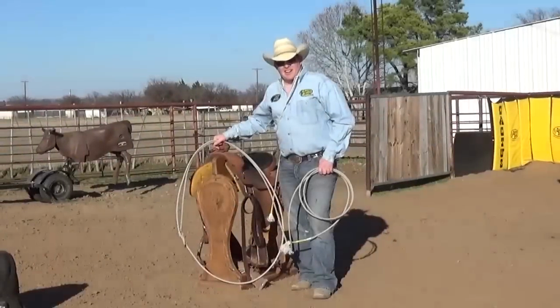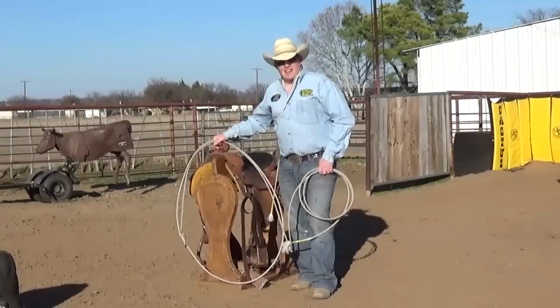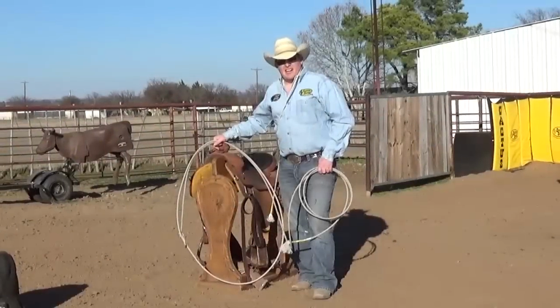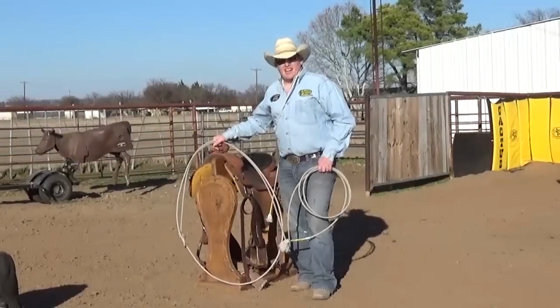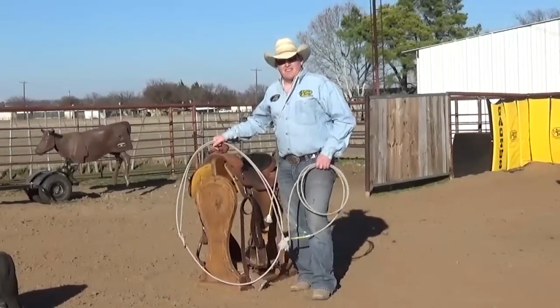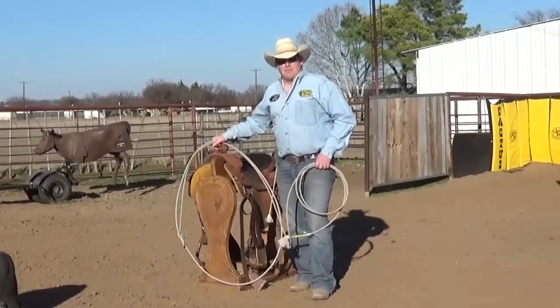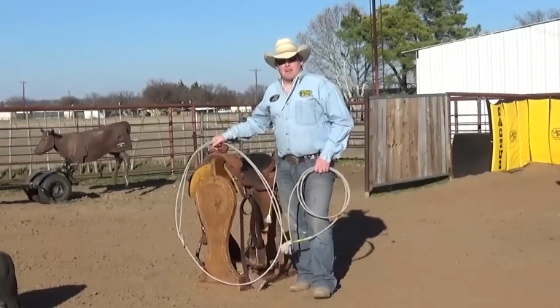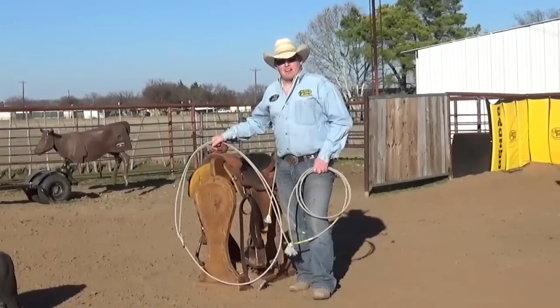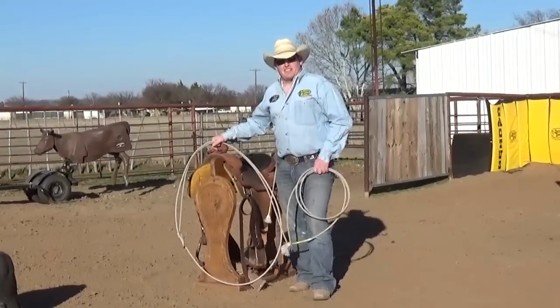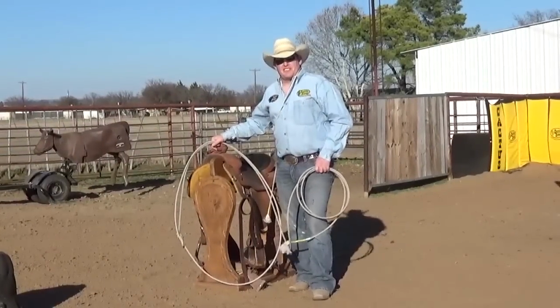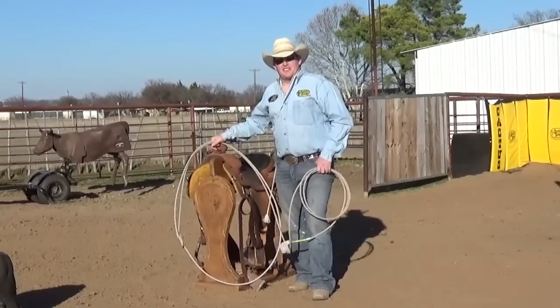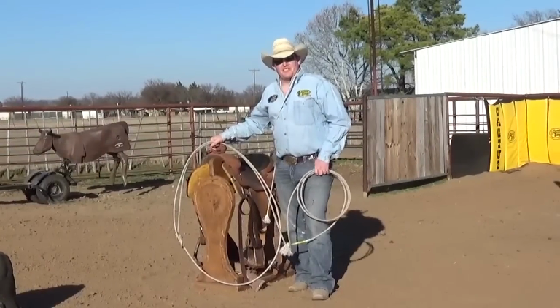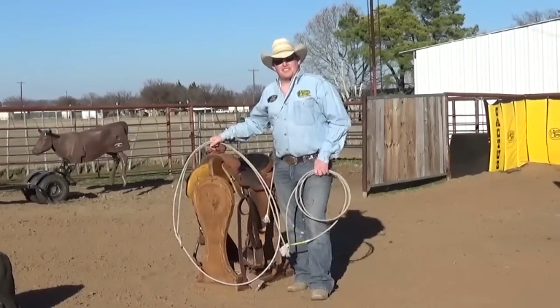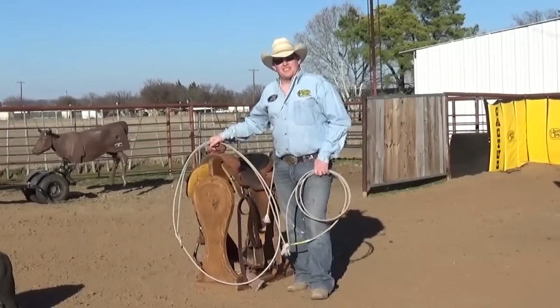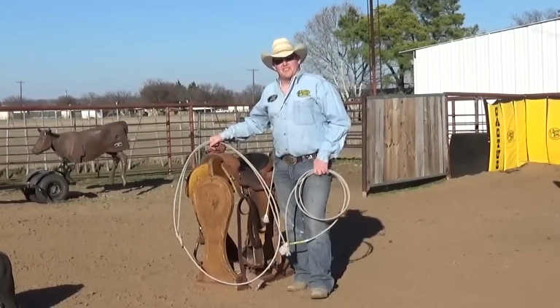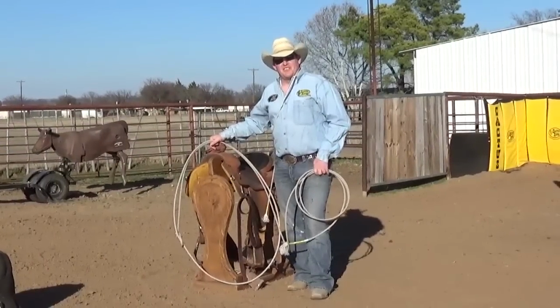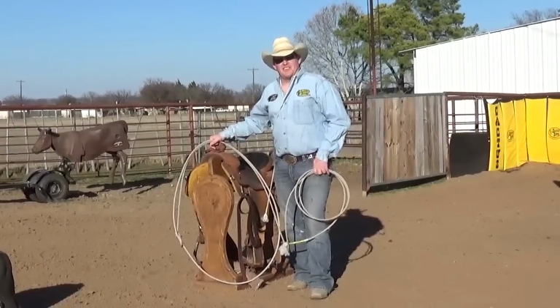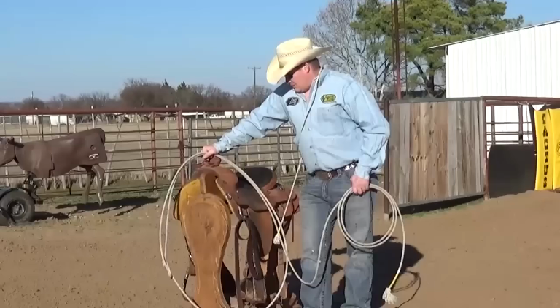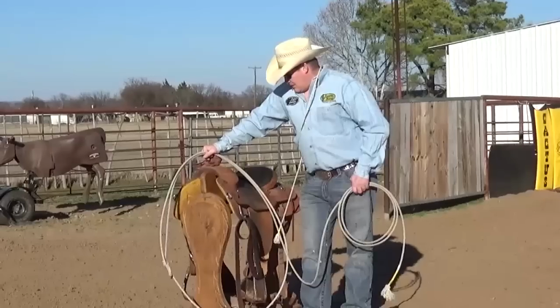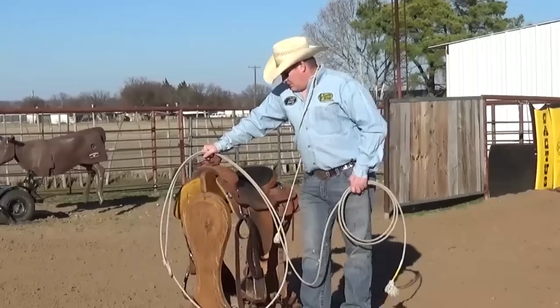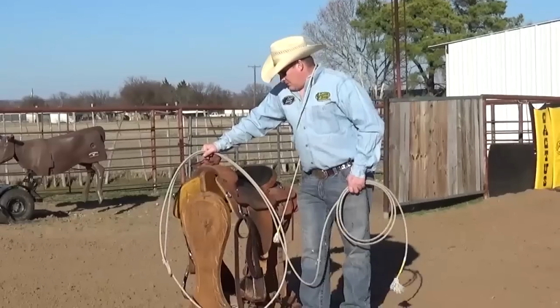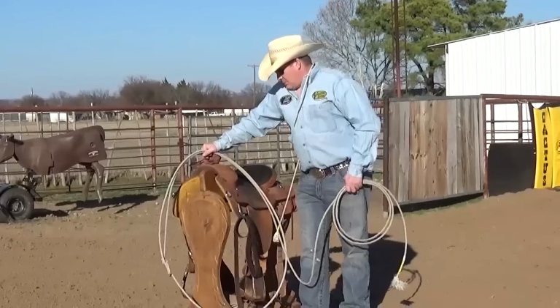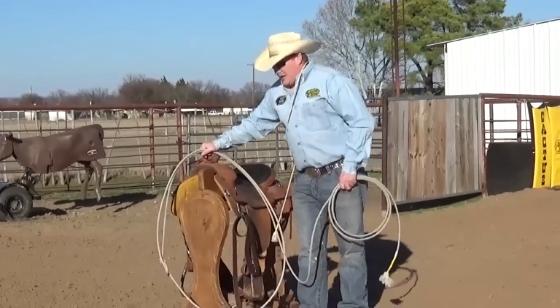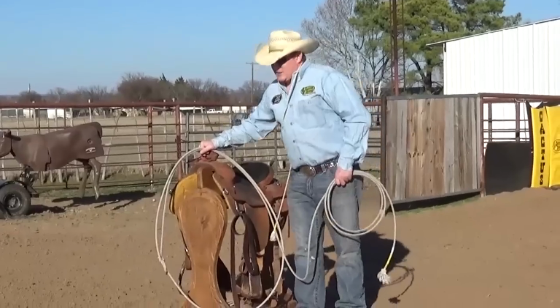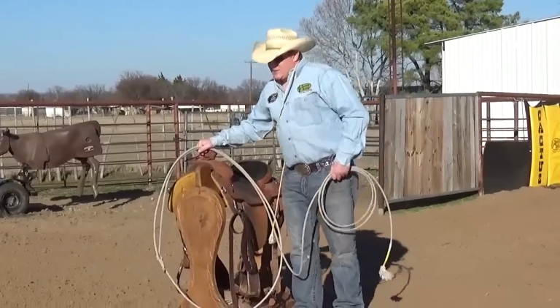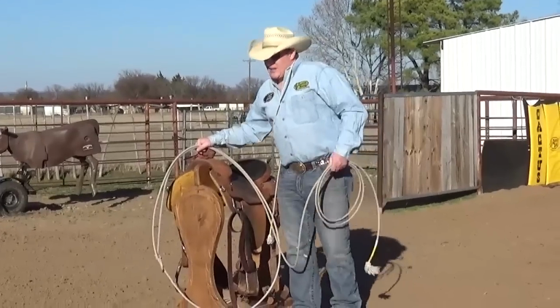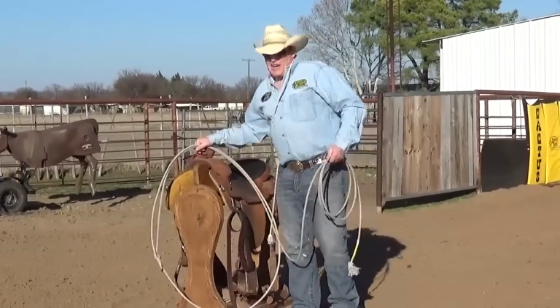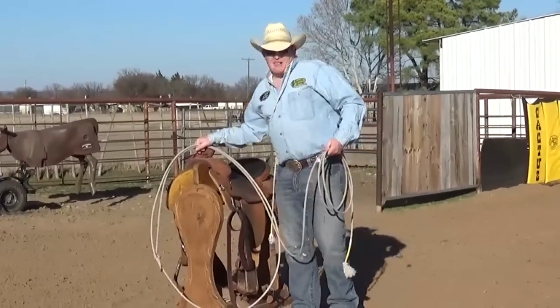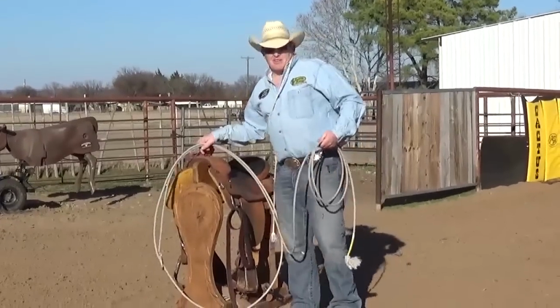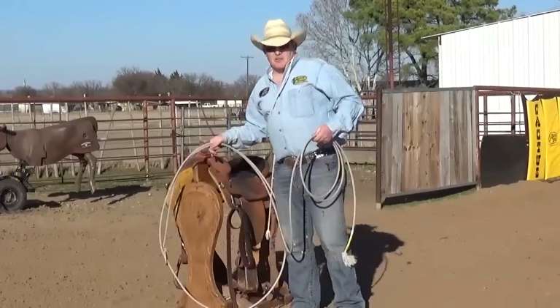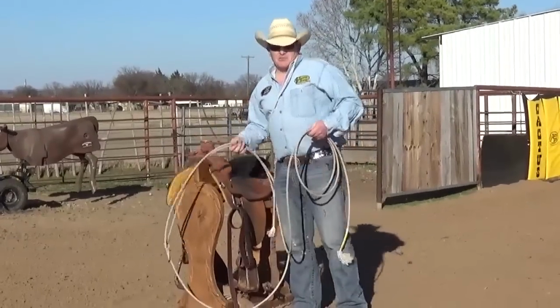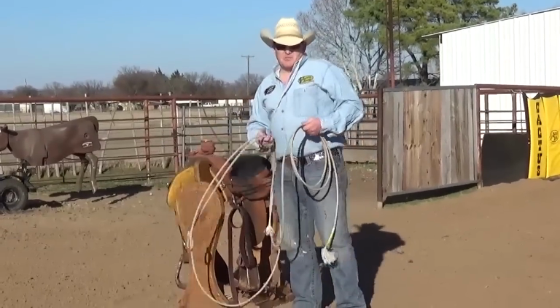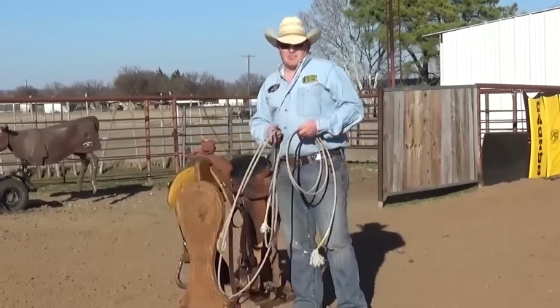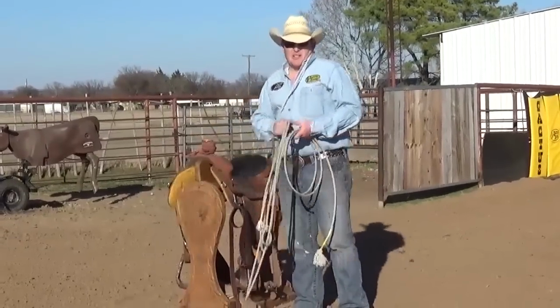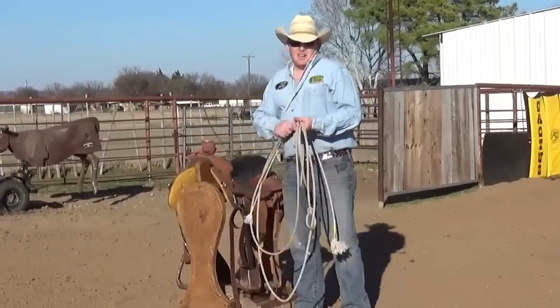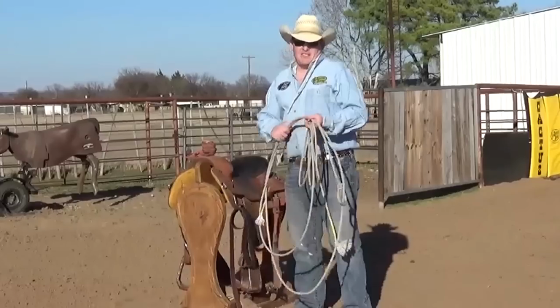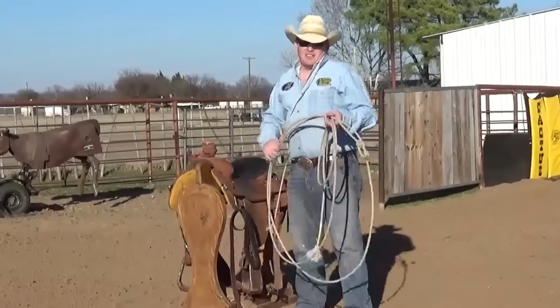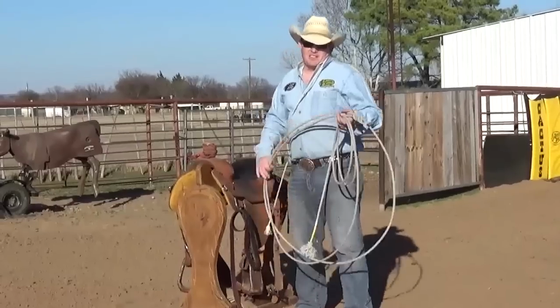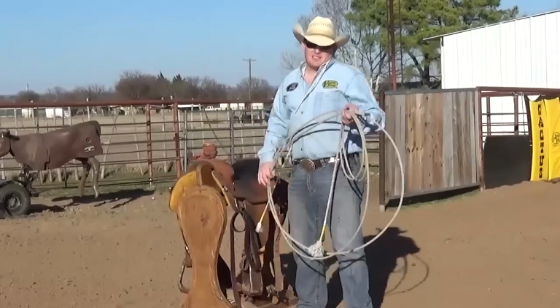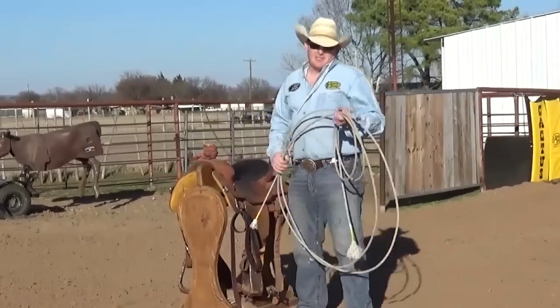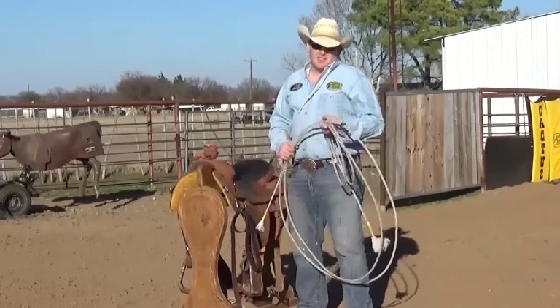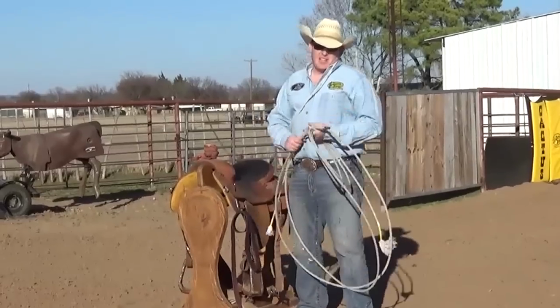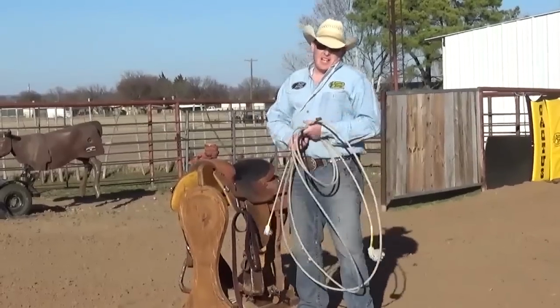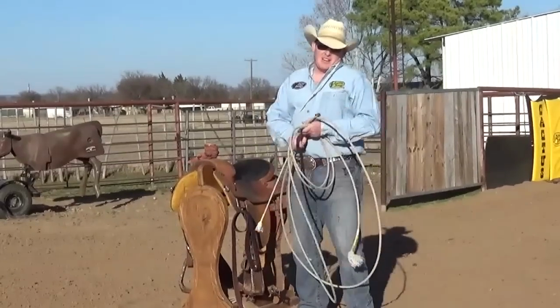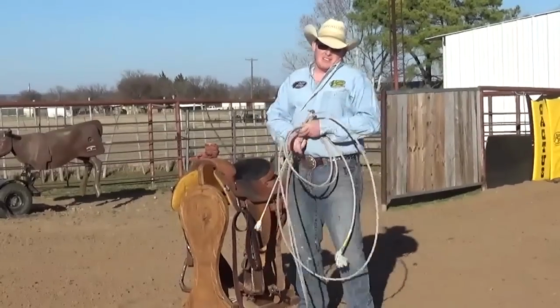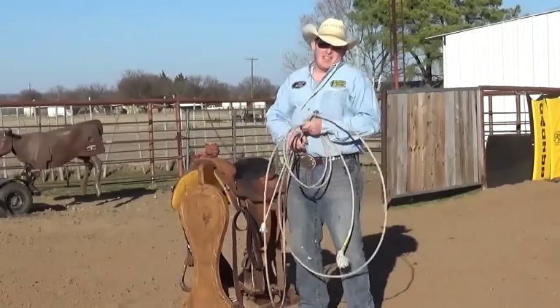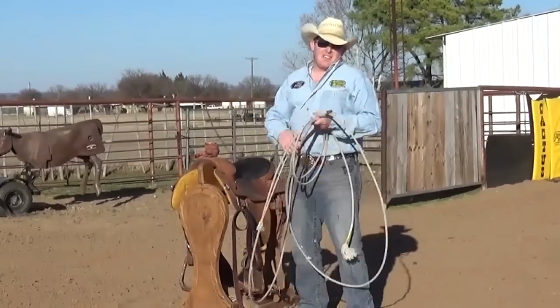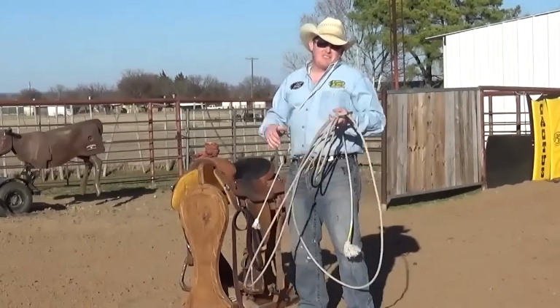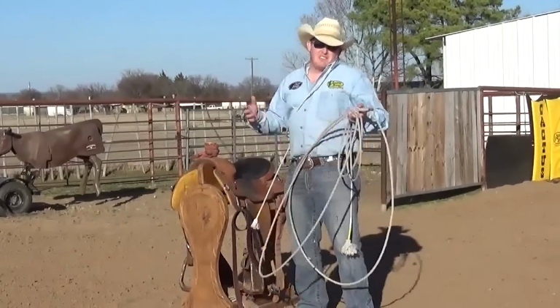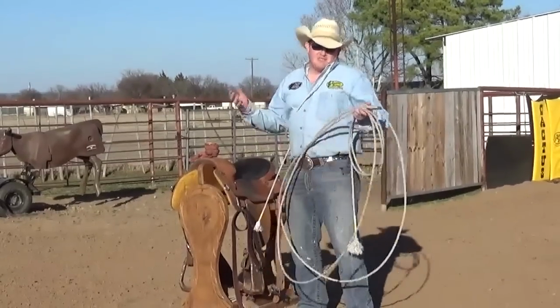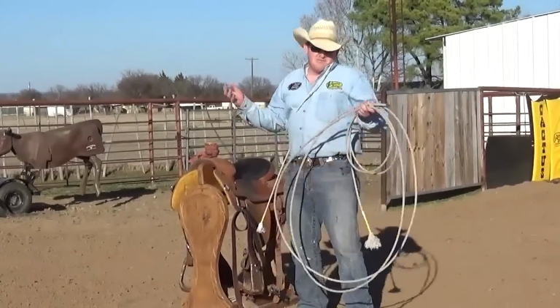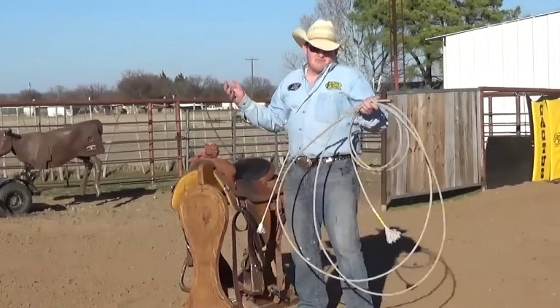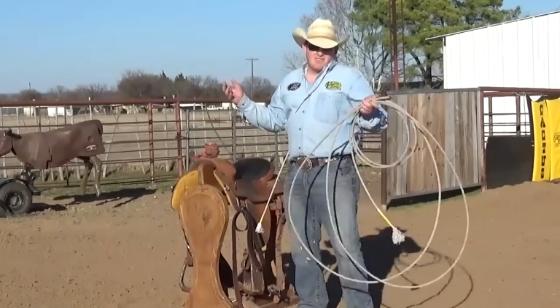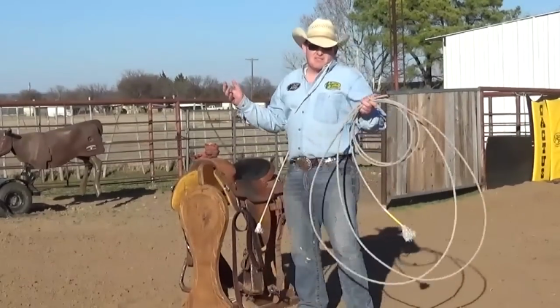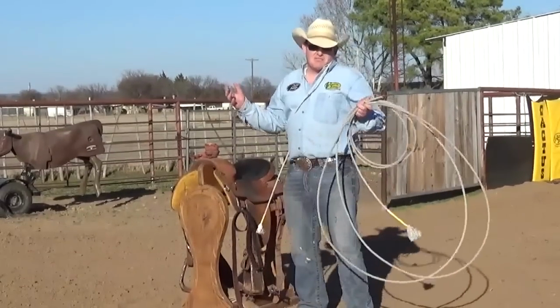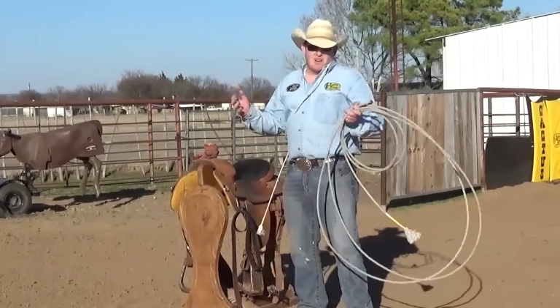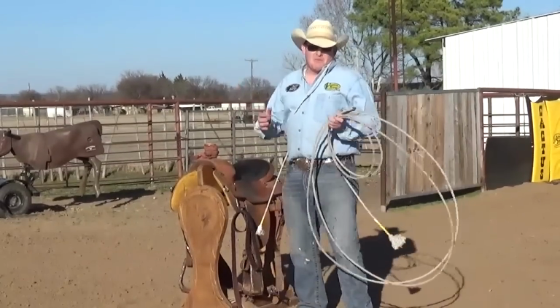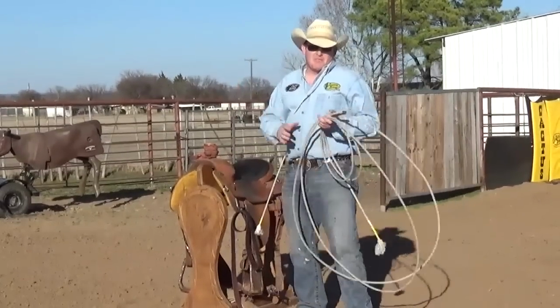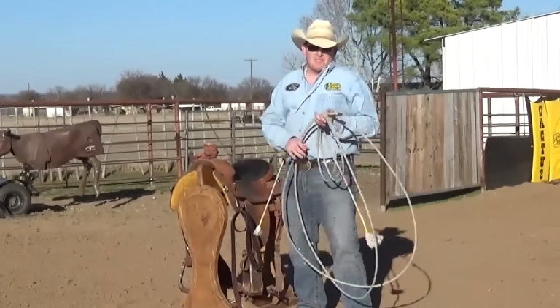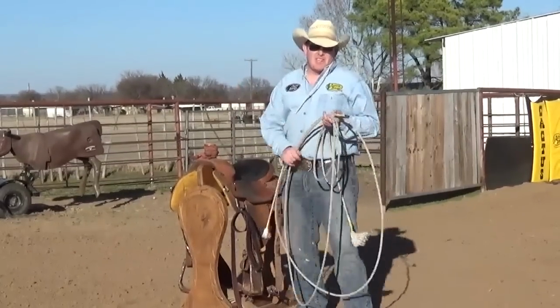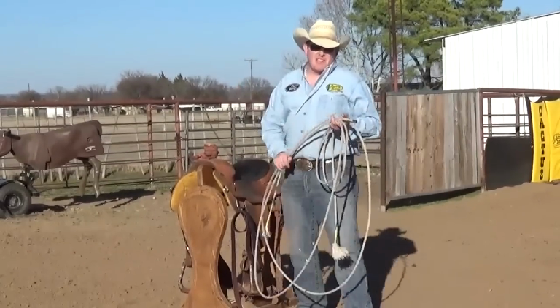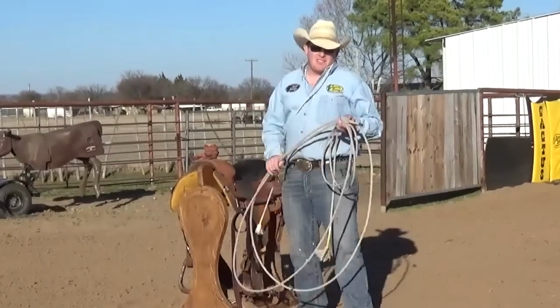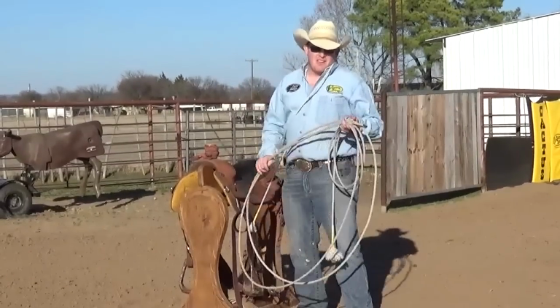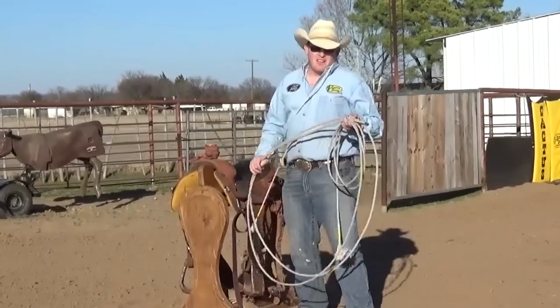Hey everybody, it's Drew Stew. When you're practicing calf roping there's a lot of things you really got to know. Safety is probably the key thing.